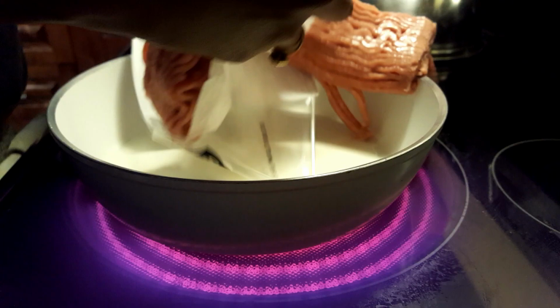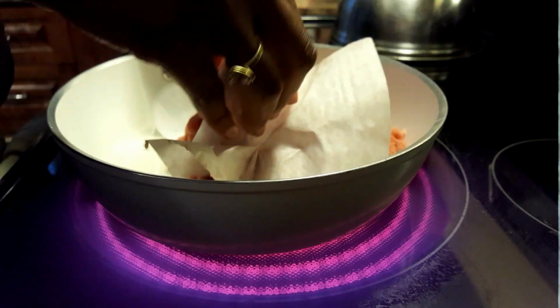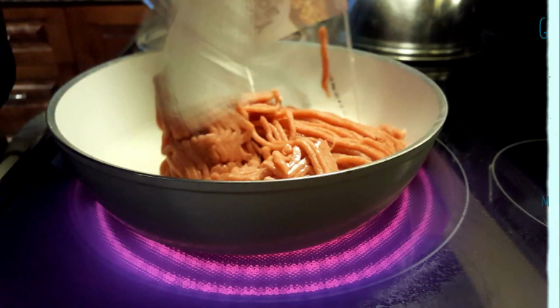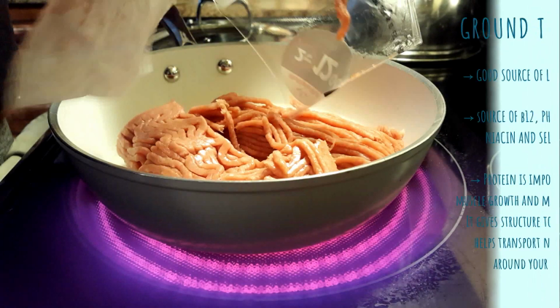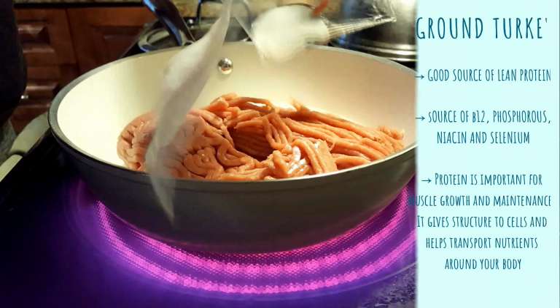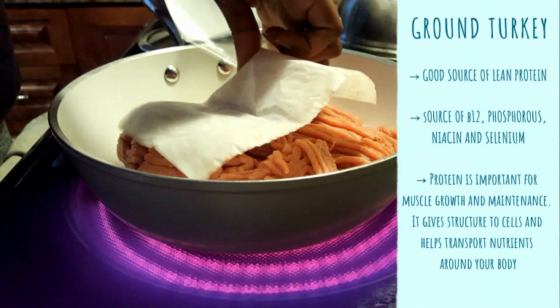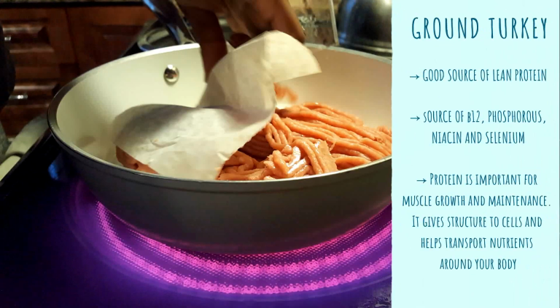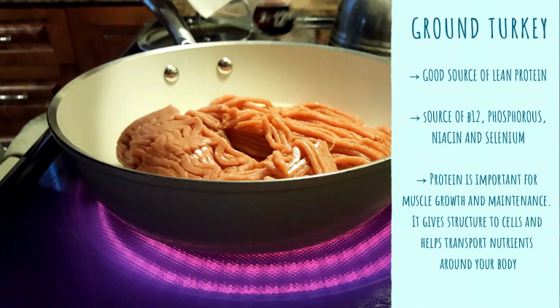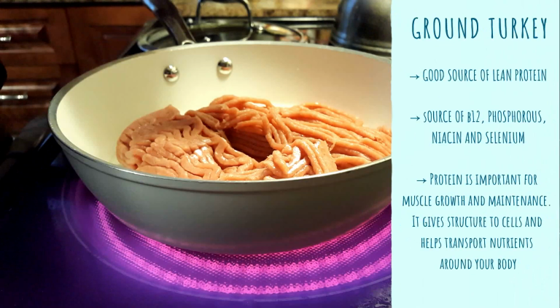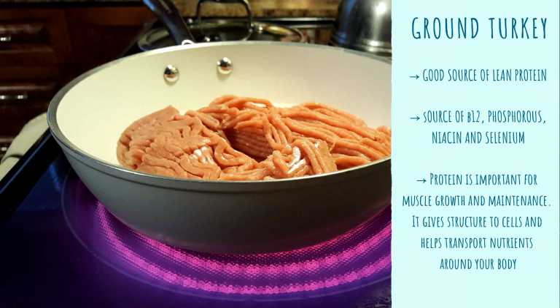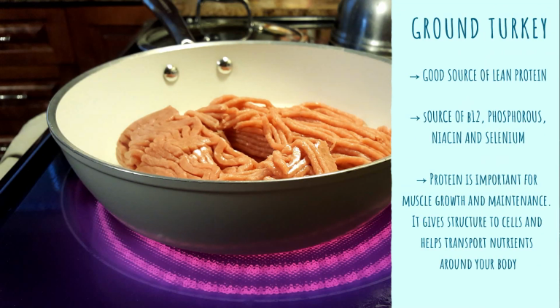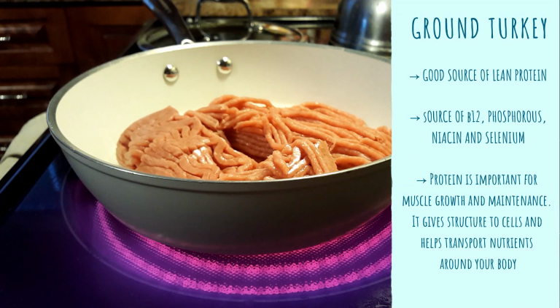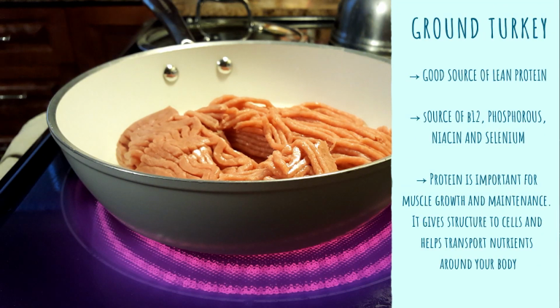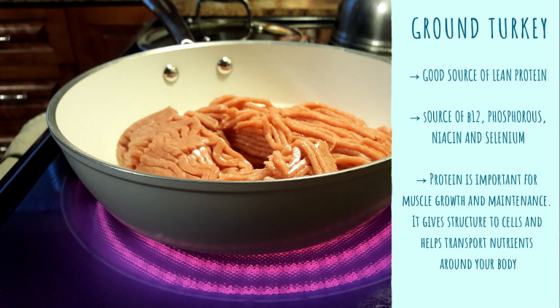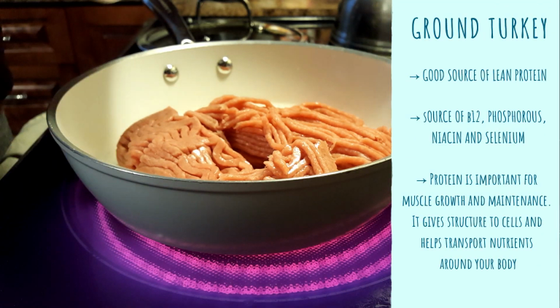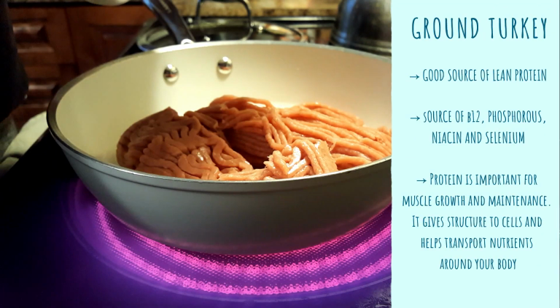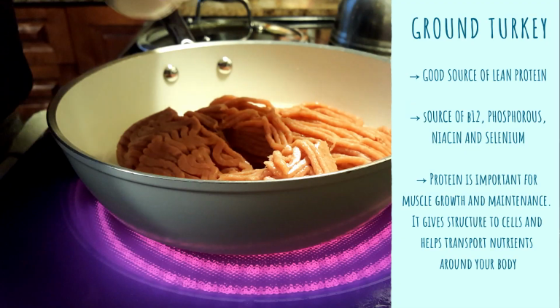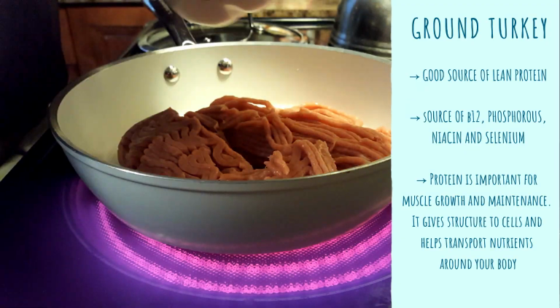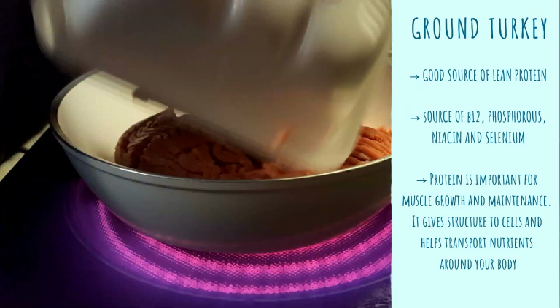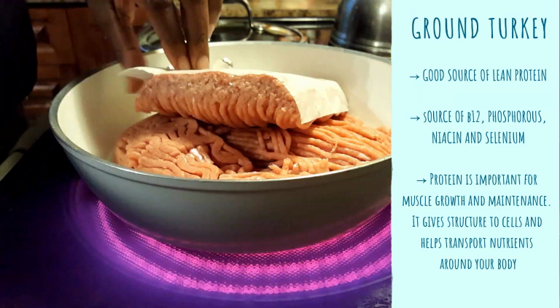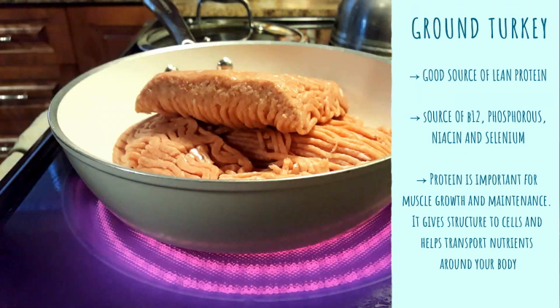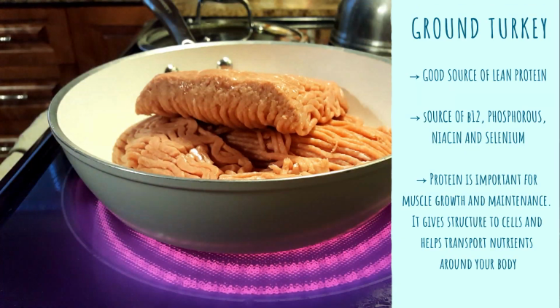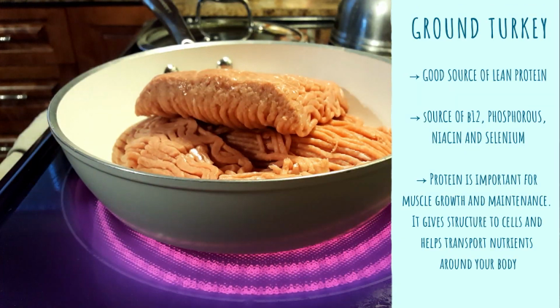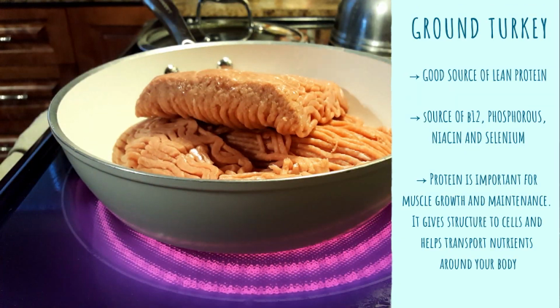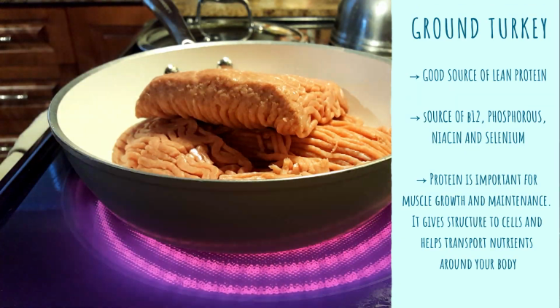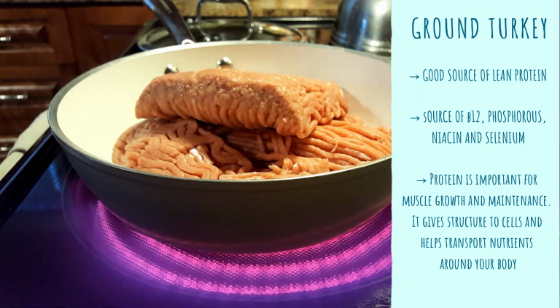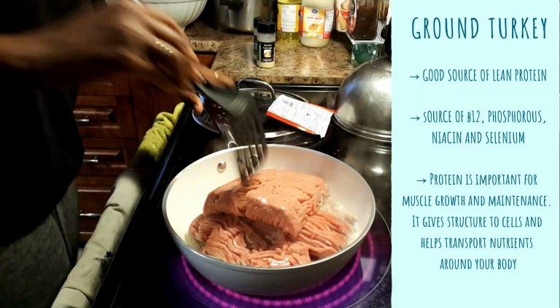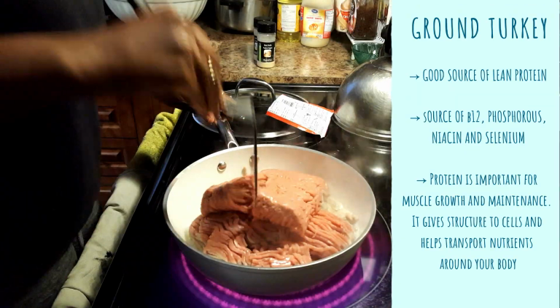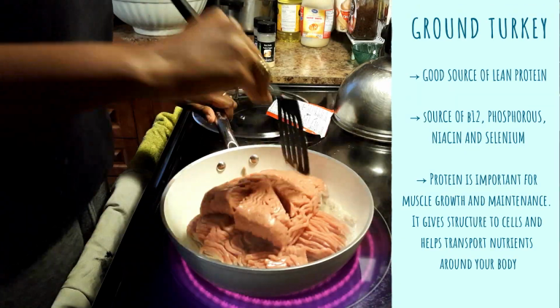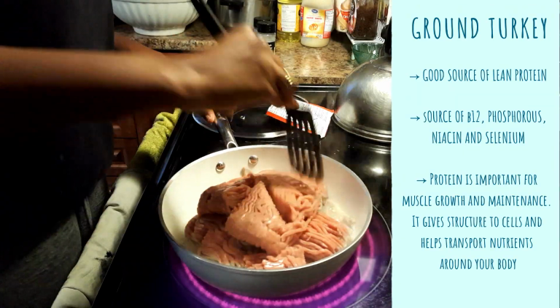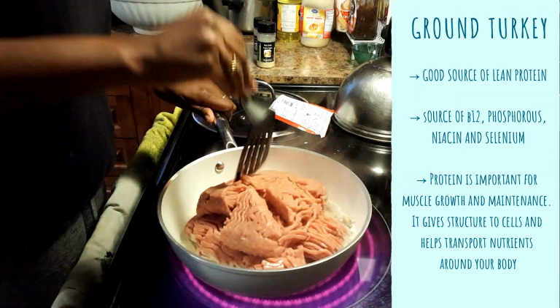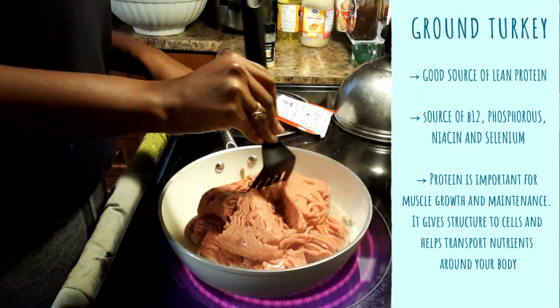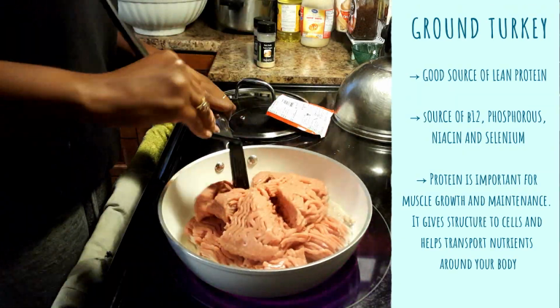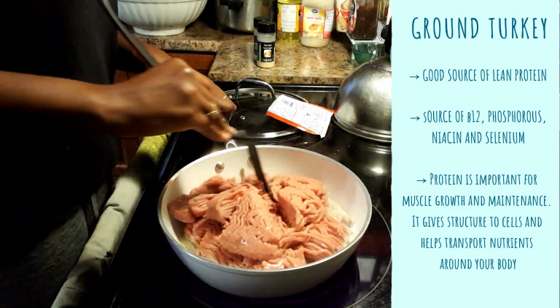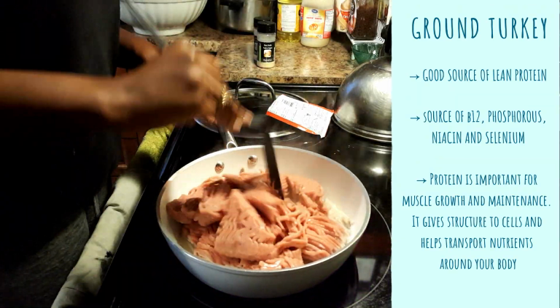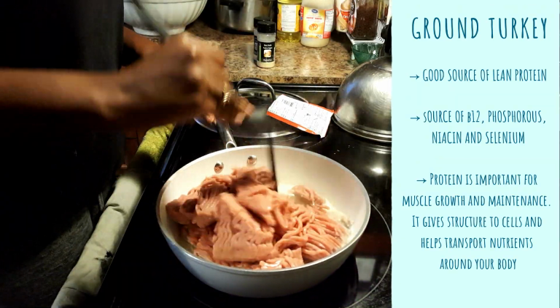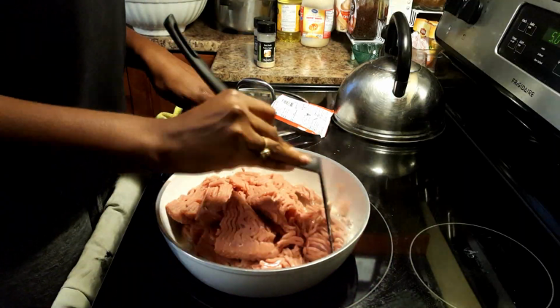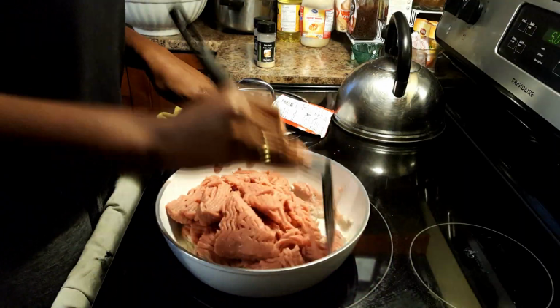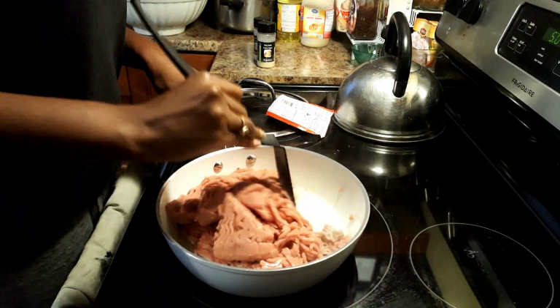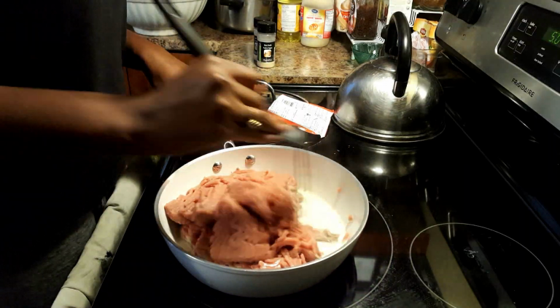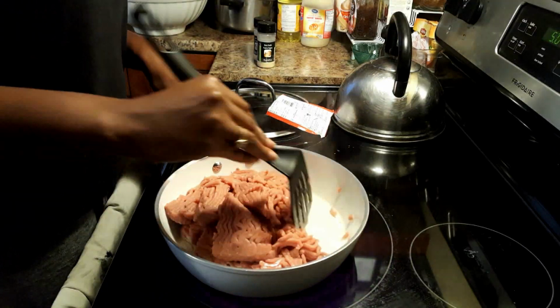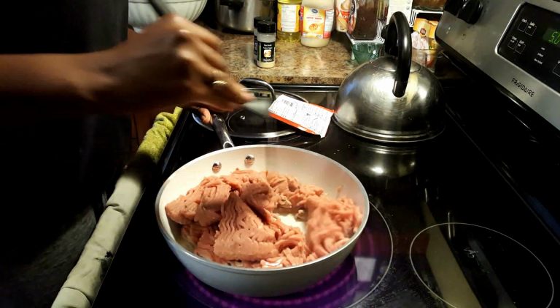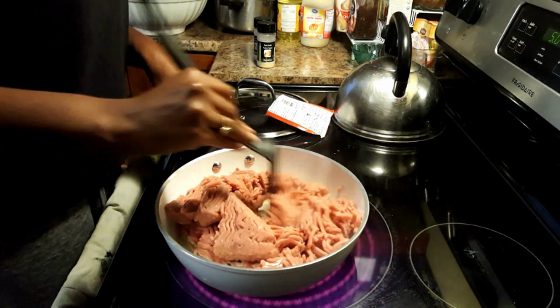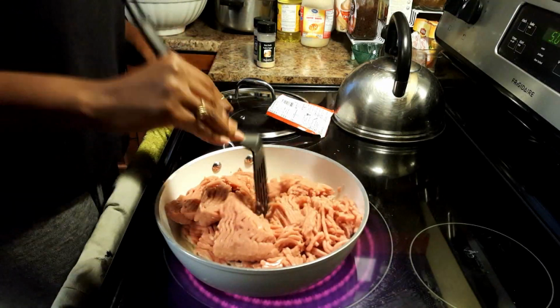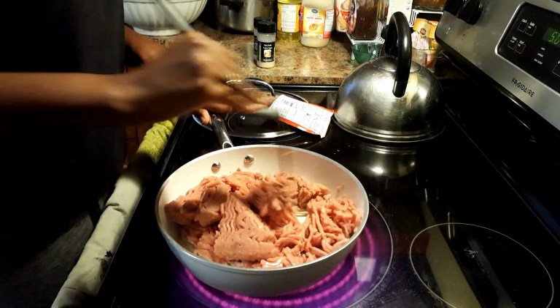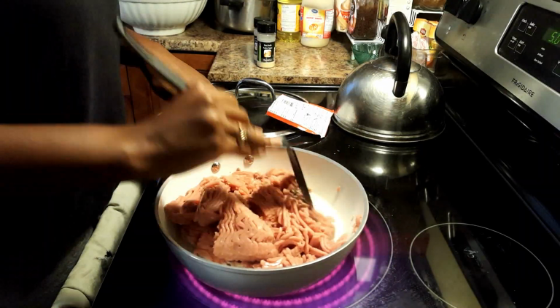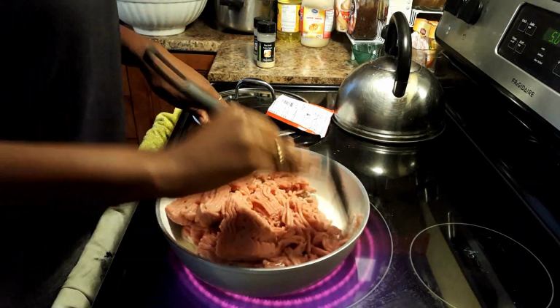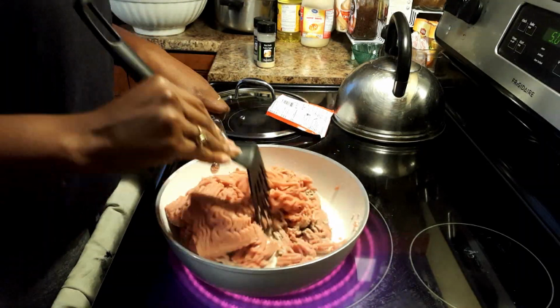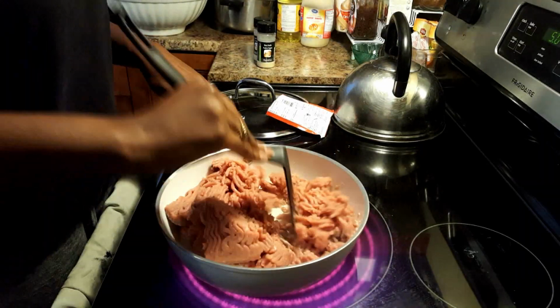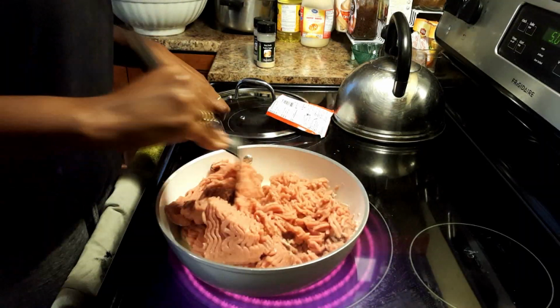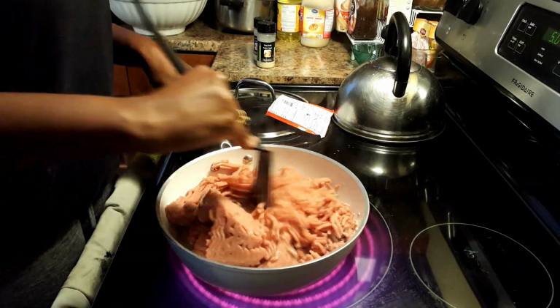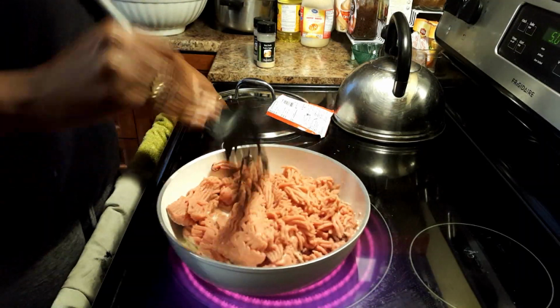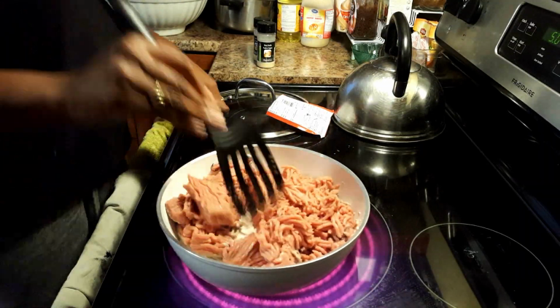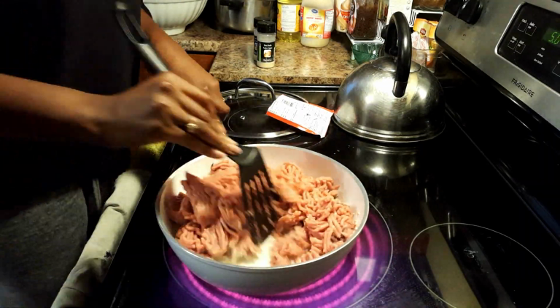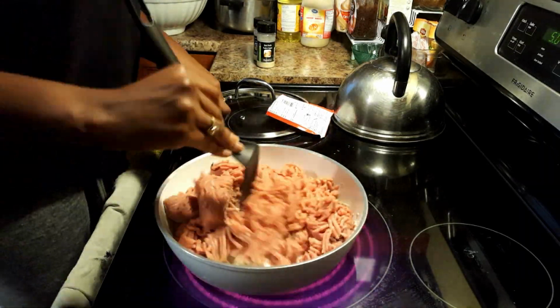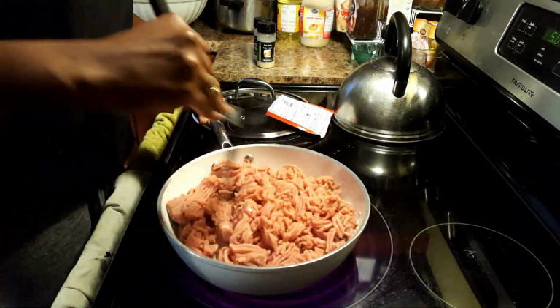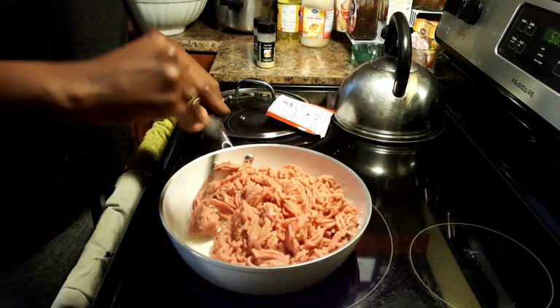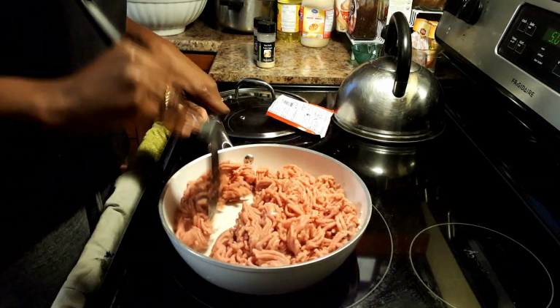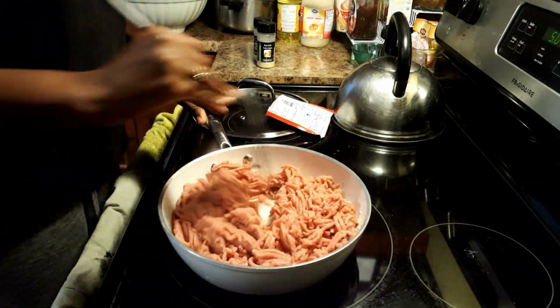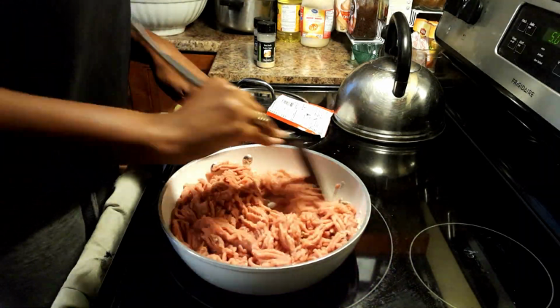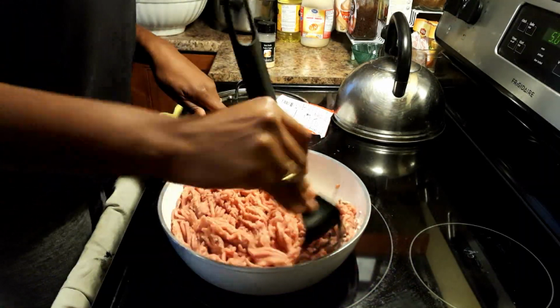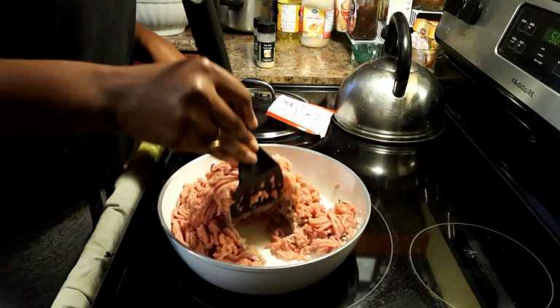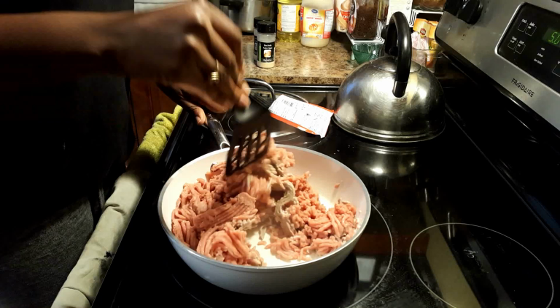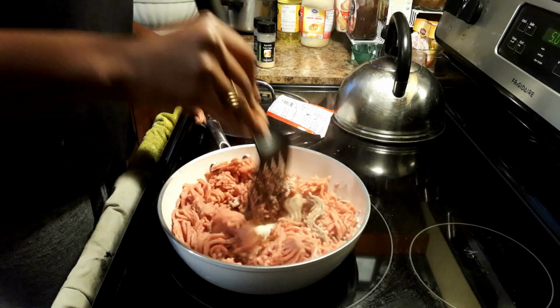I cook the turkey until it's brown, adding in all the seasonings: chili seasoning, garlic powder, onion powder. You can add whatever you'd like.